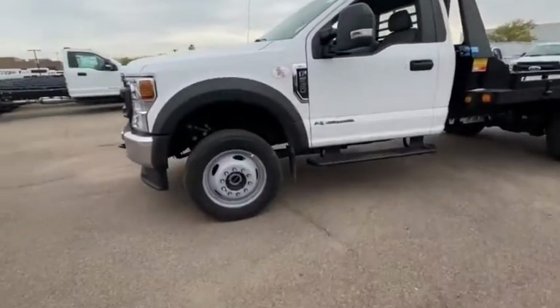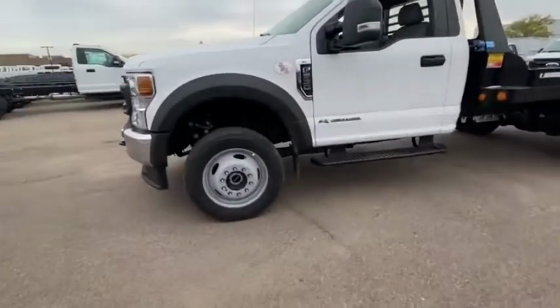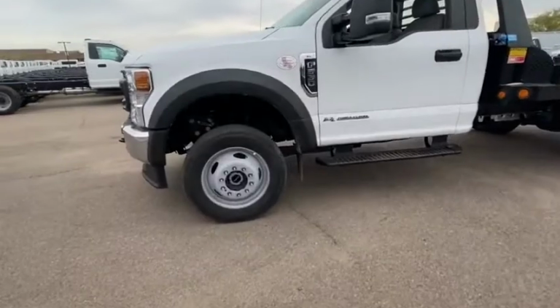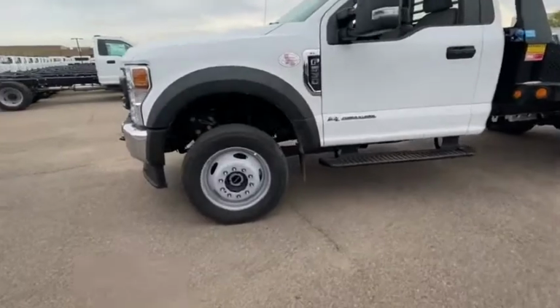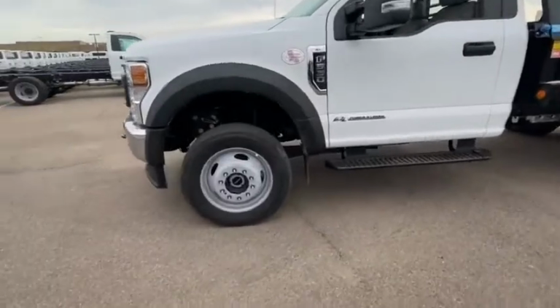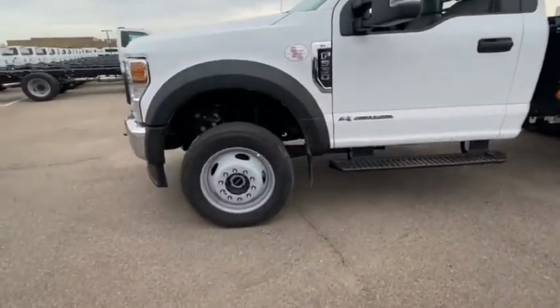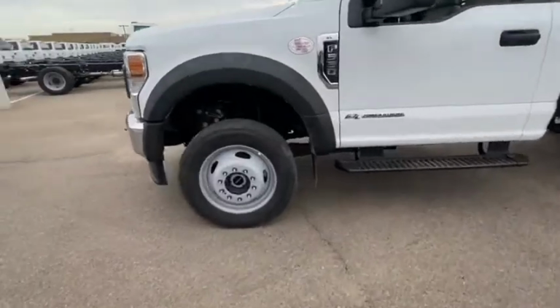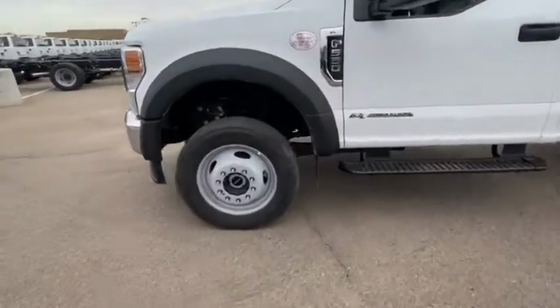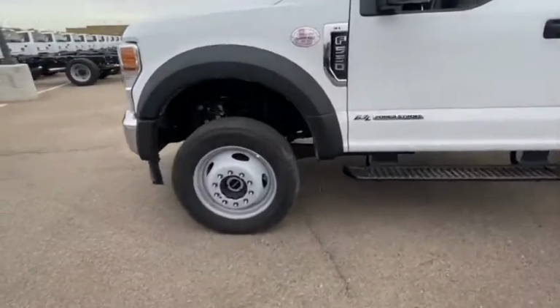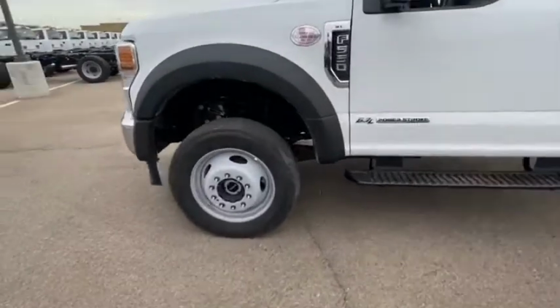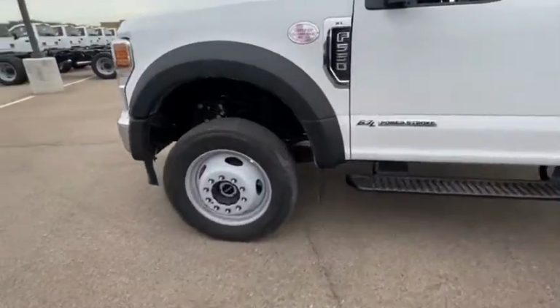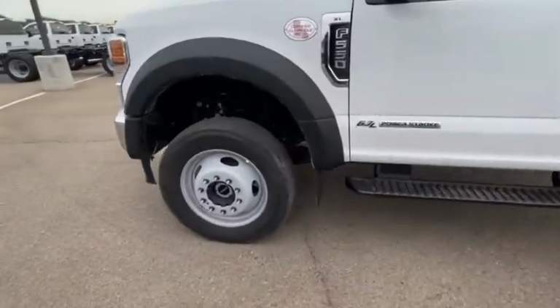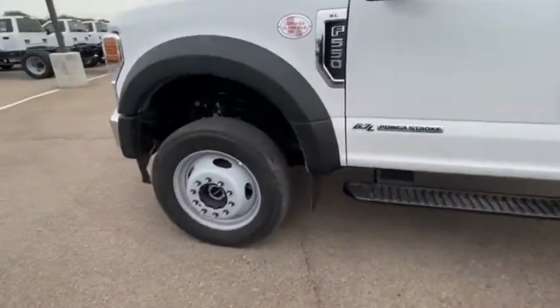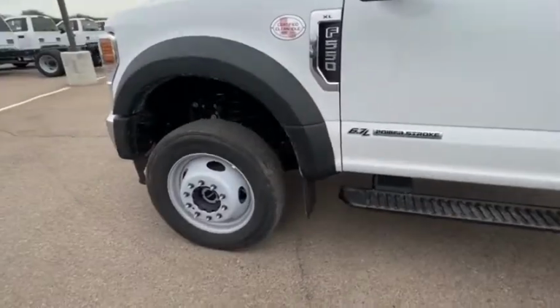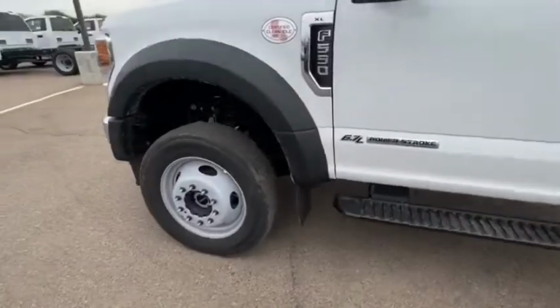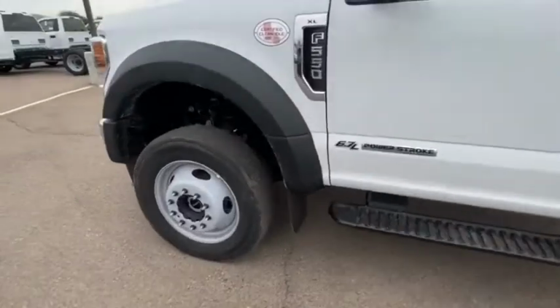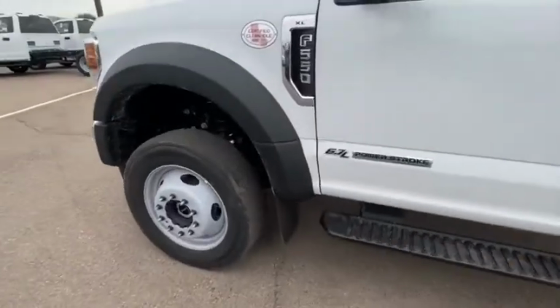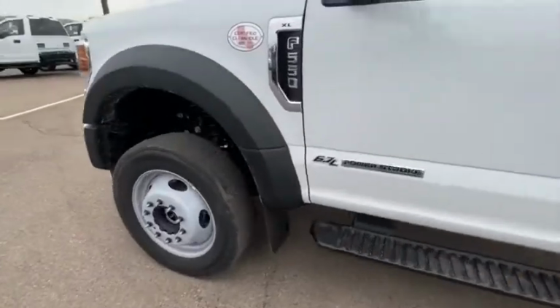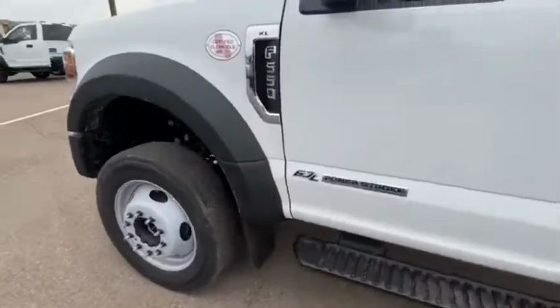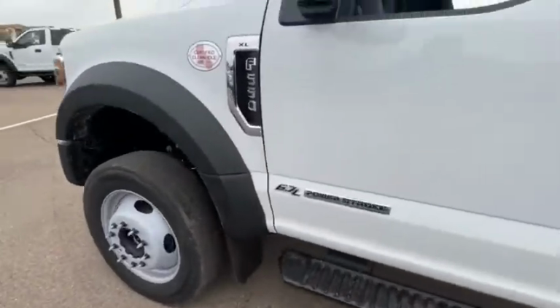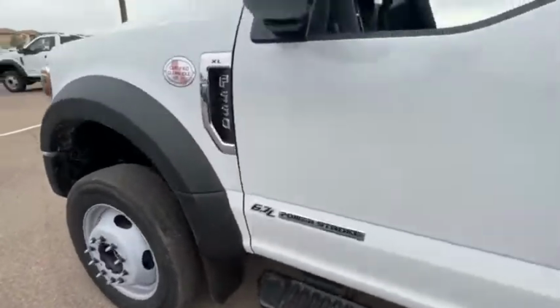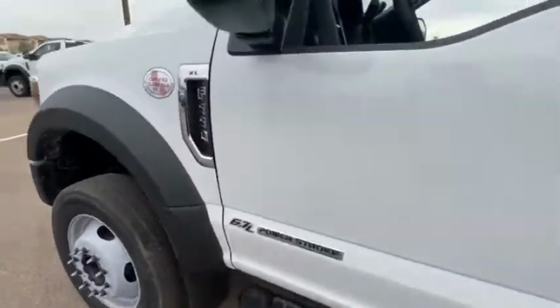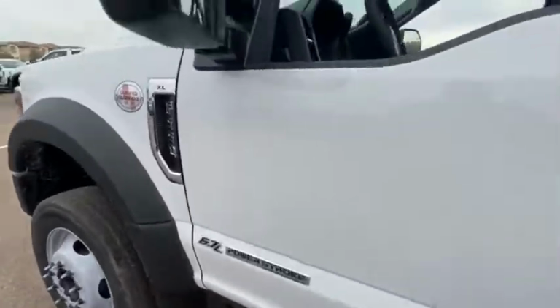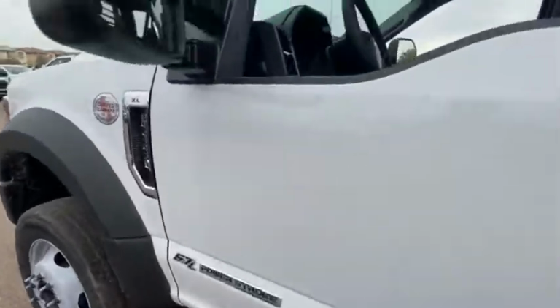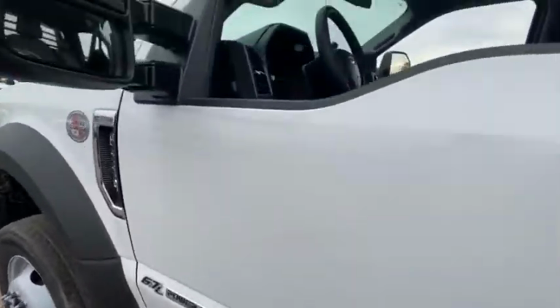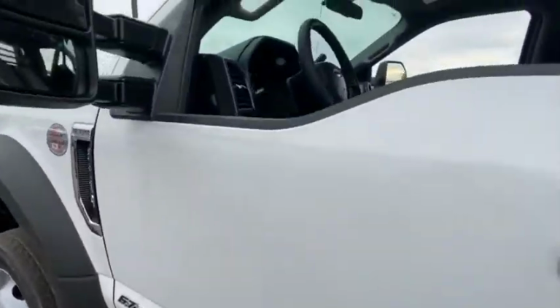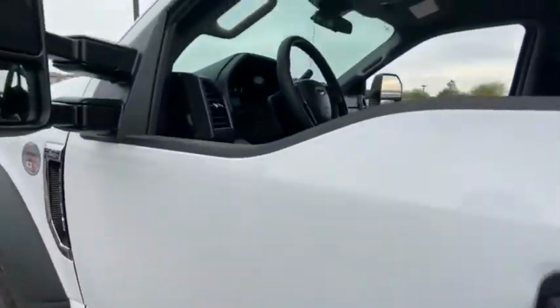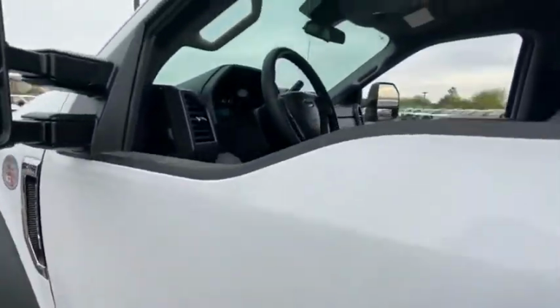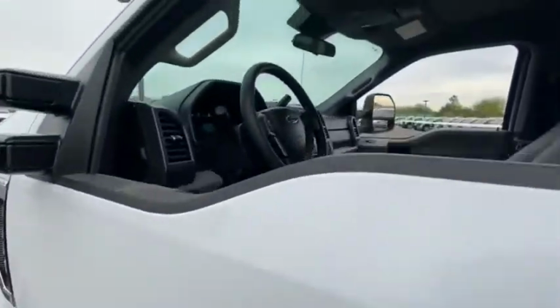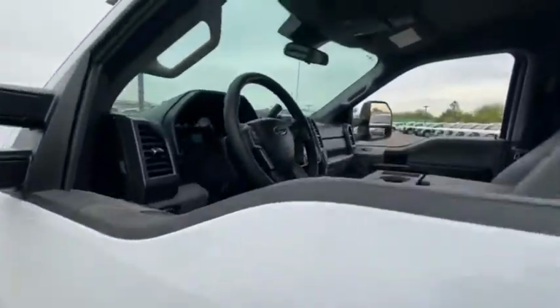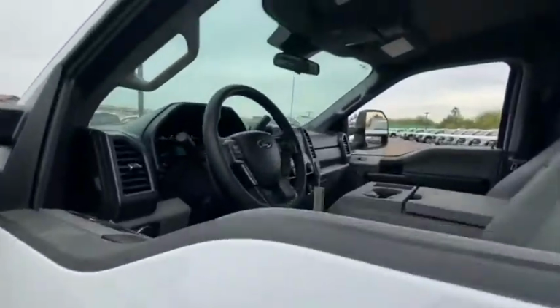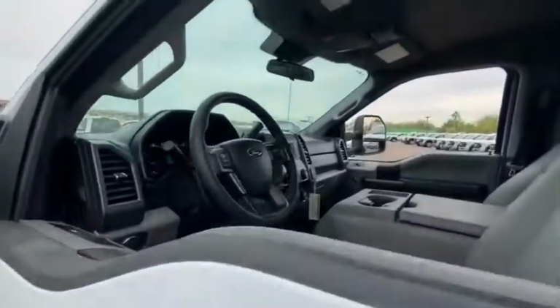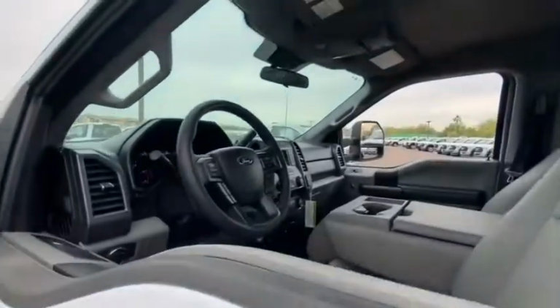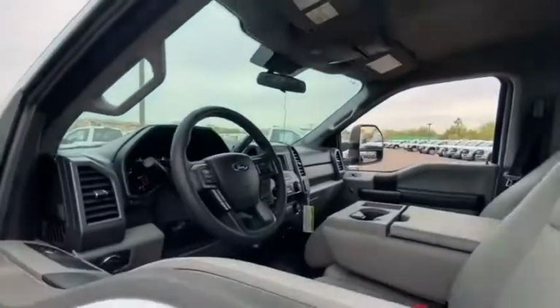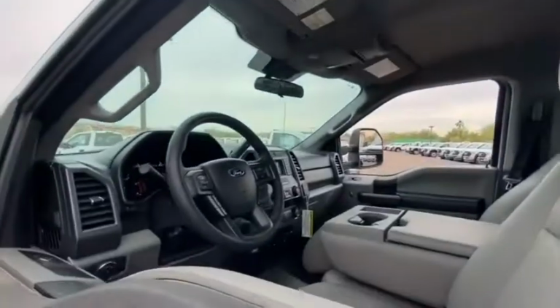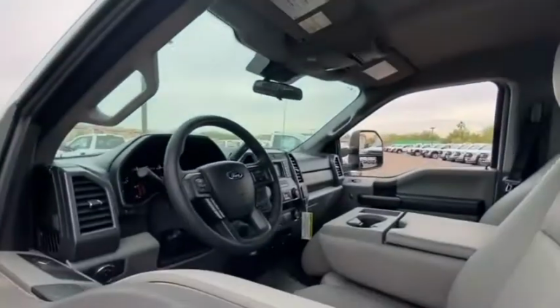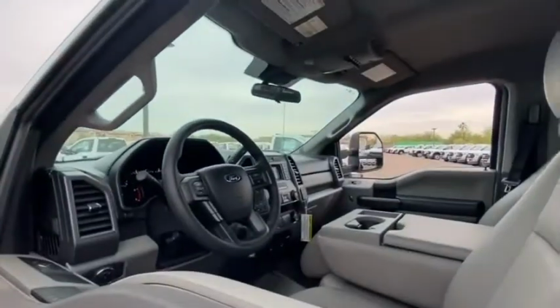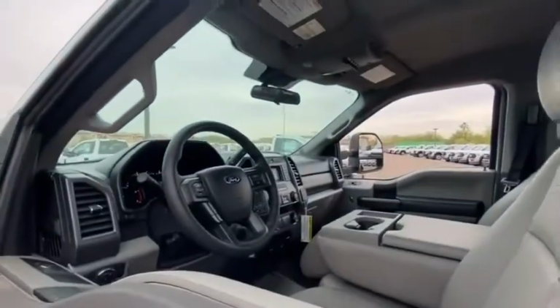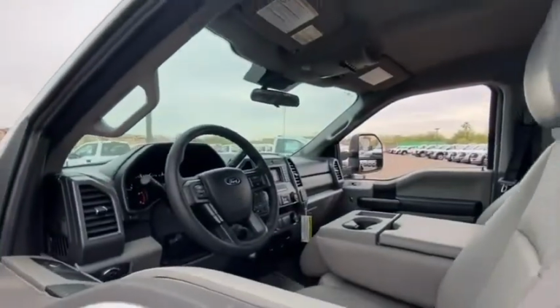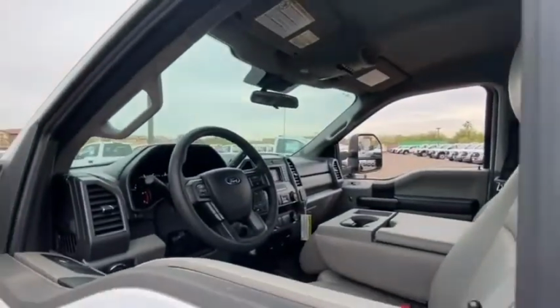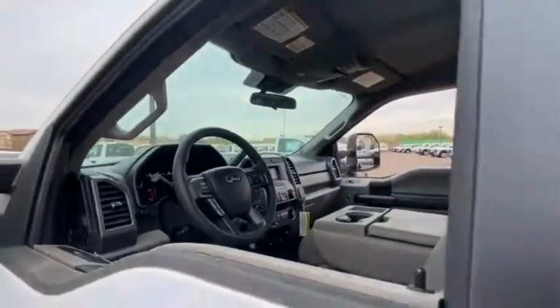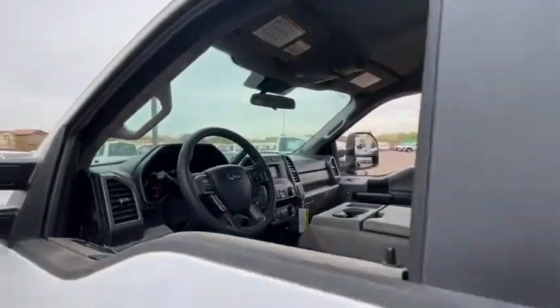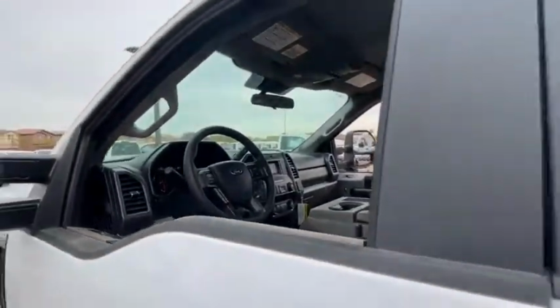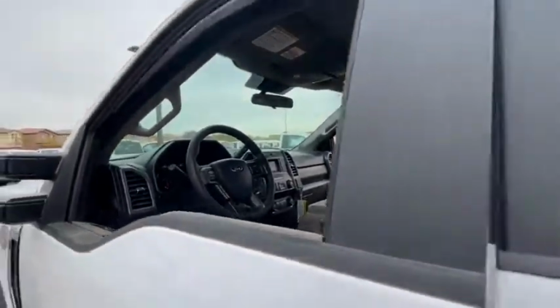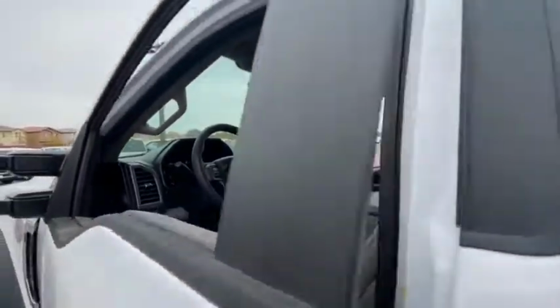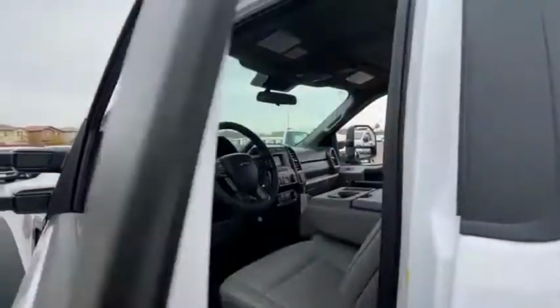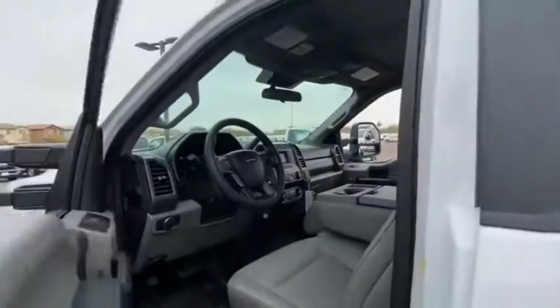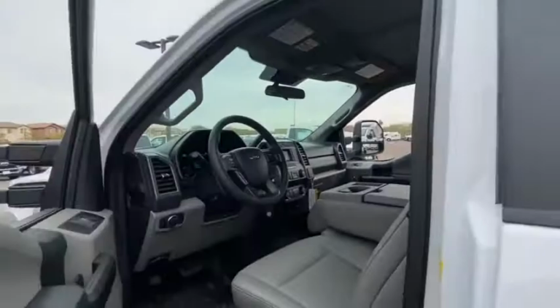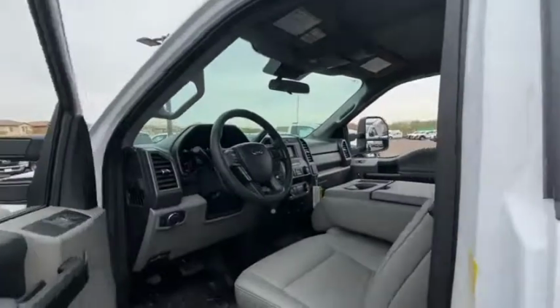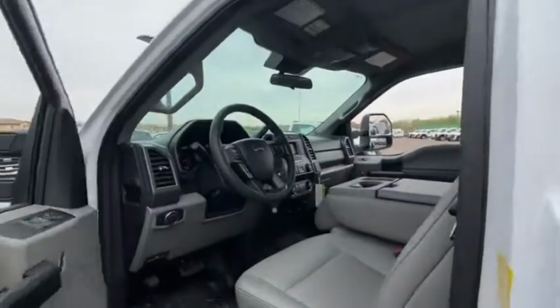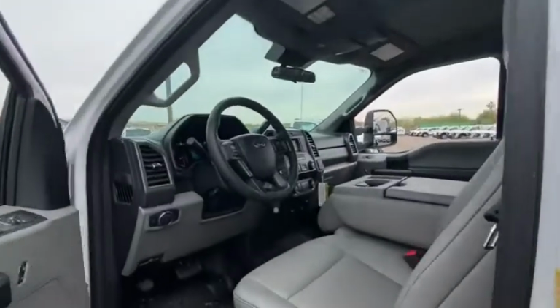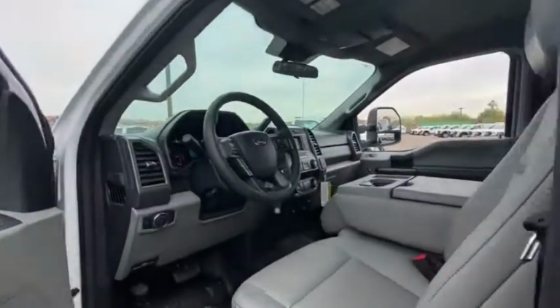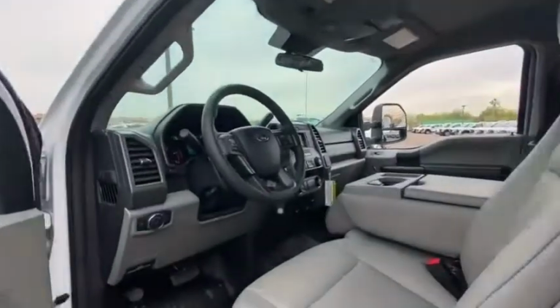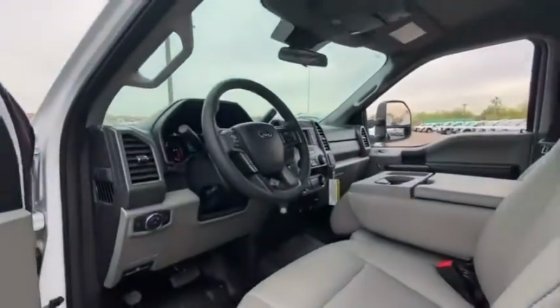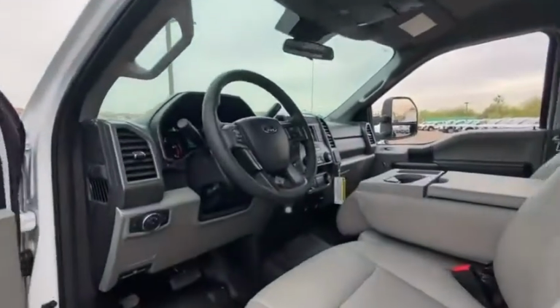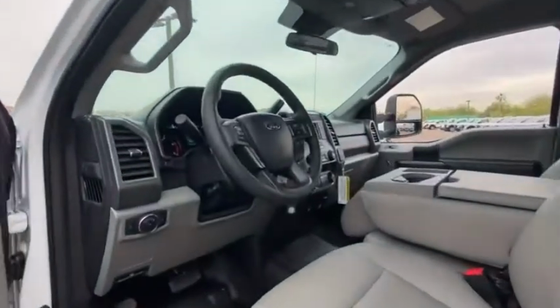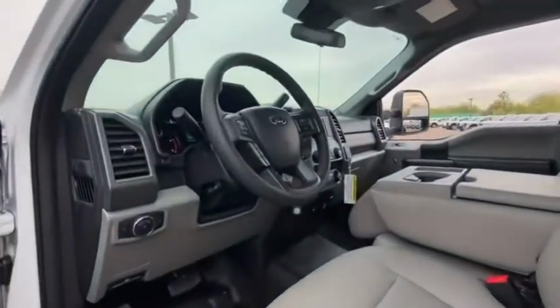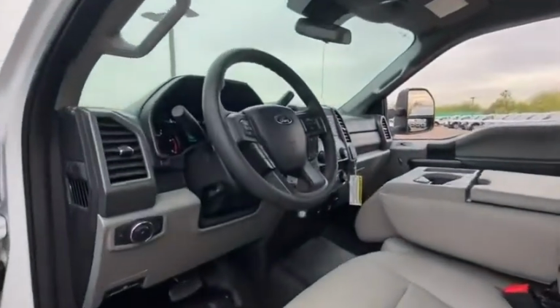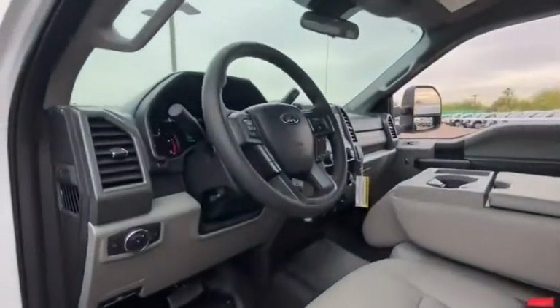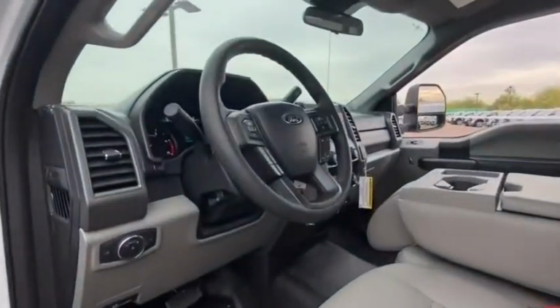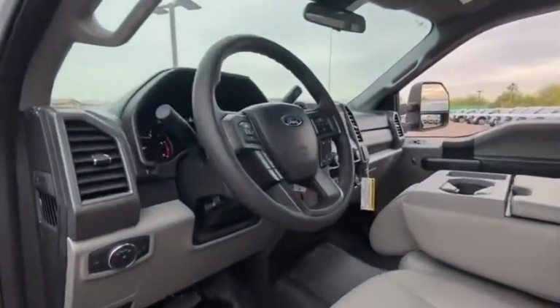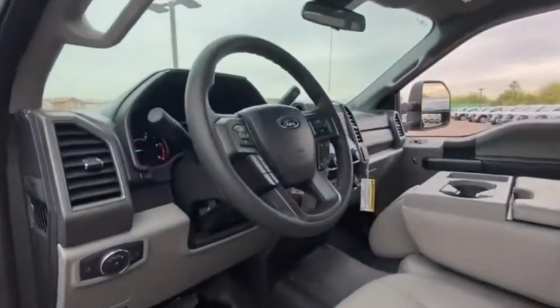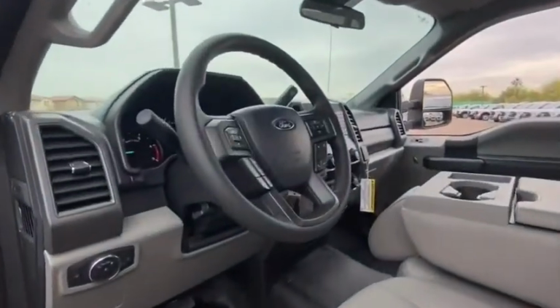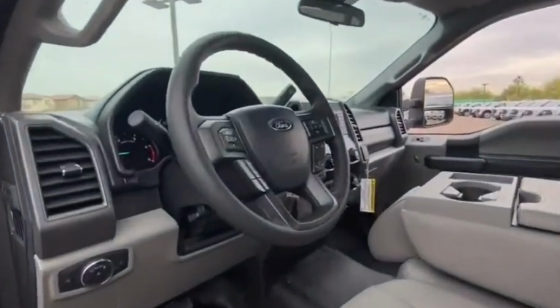Brake assist, passenger vanity mirror. Is love at first sight really possible? Let us know when you stop in.